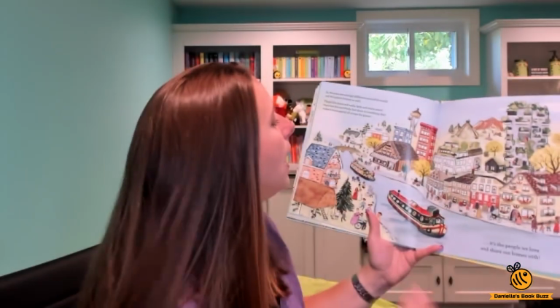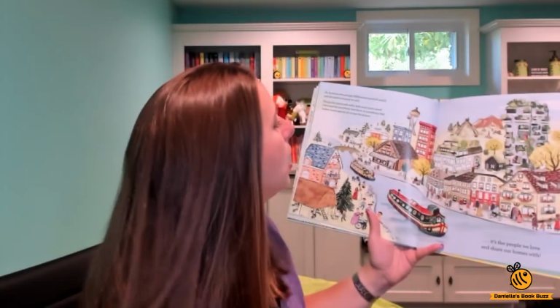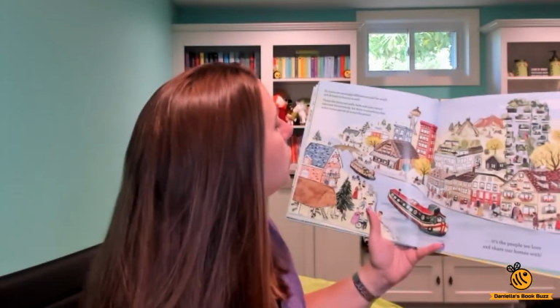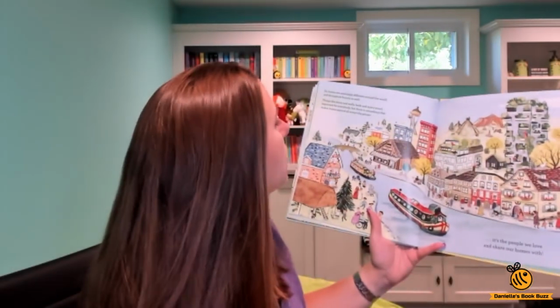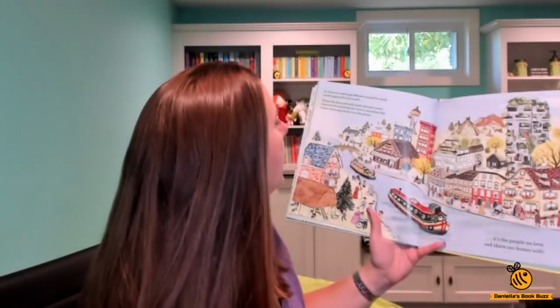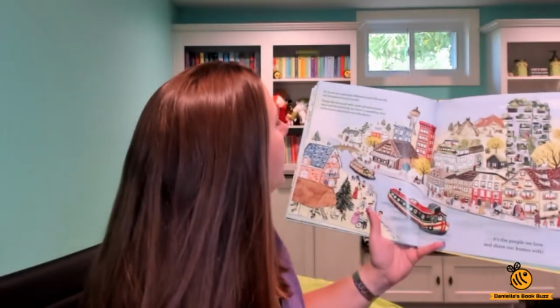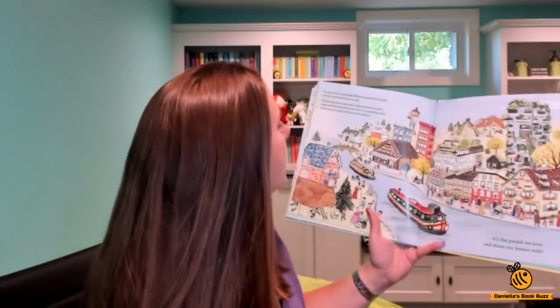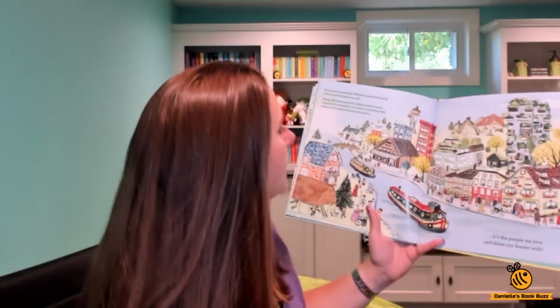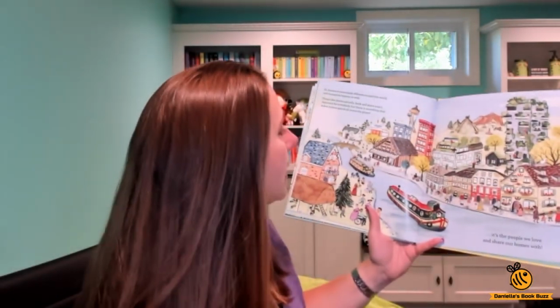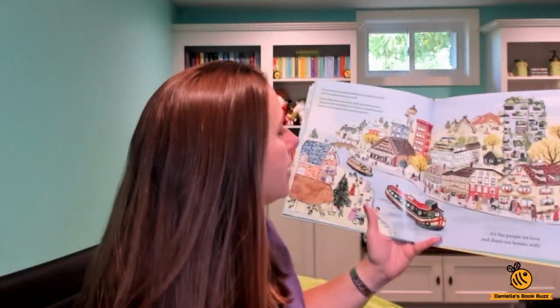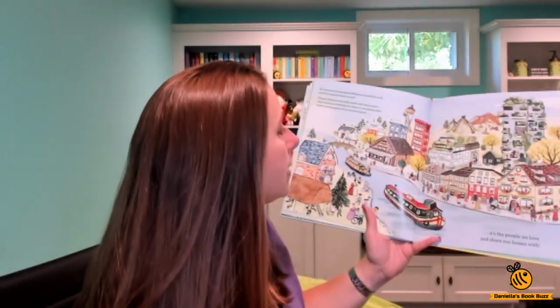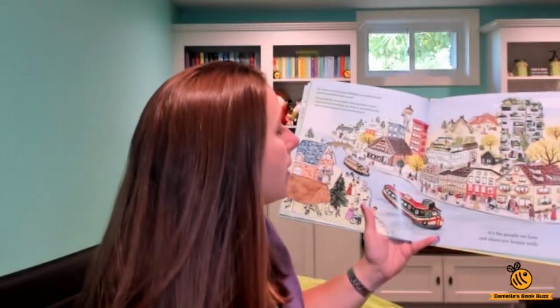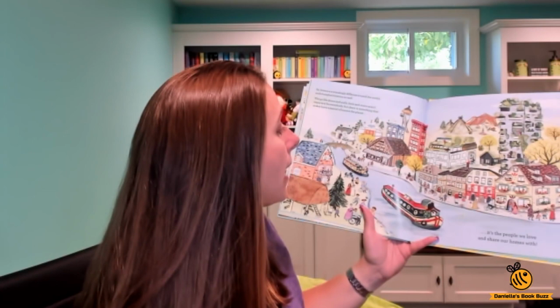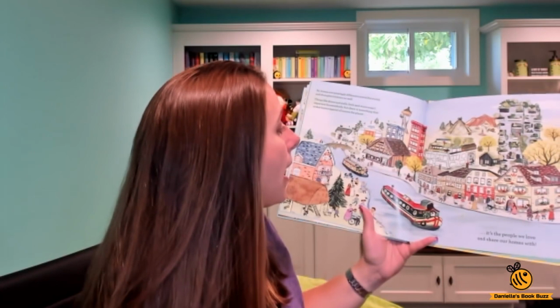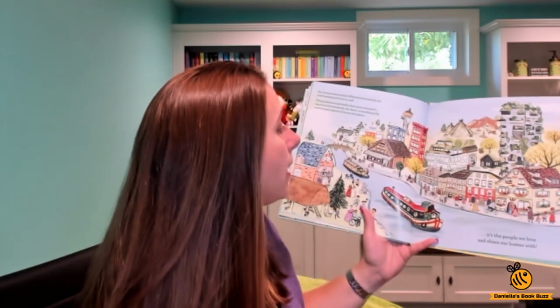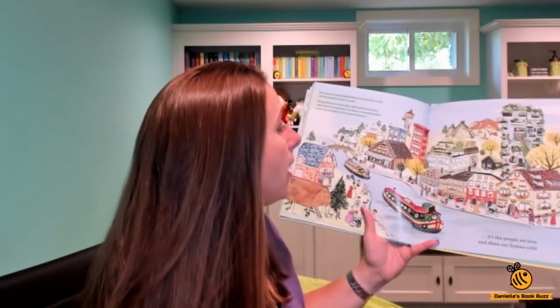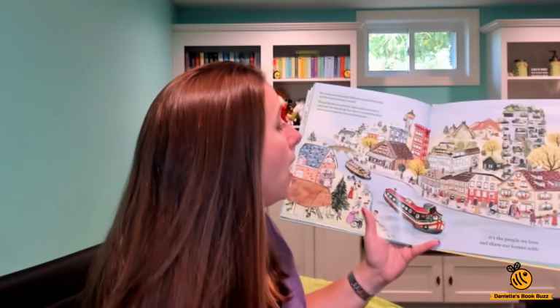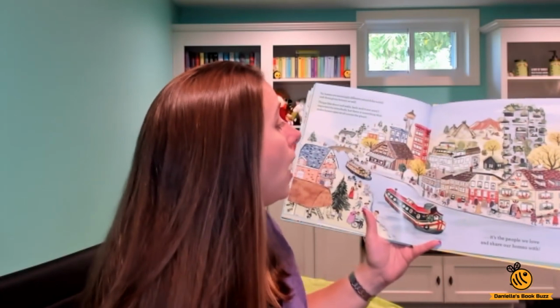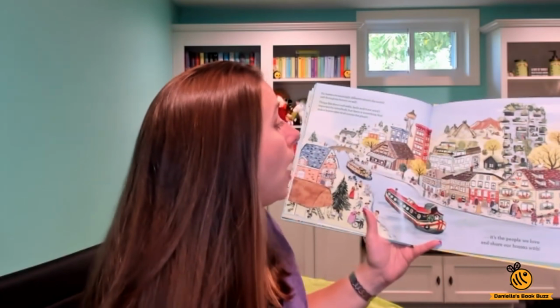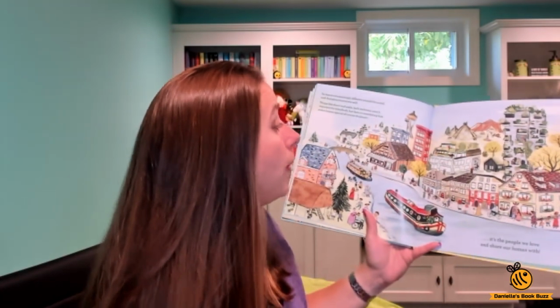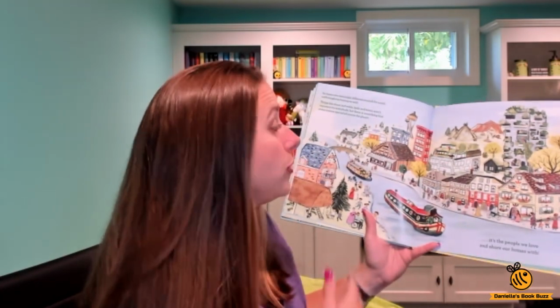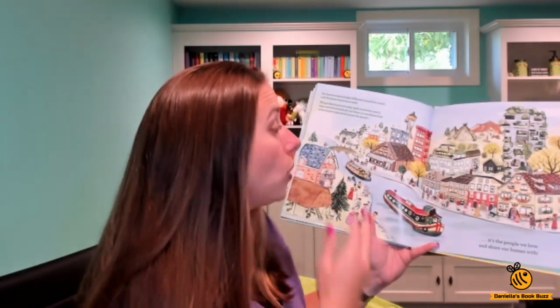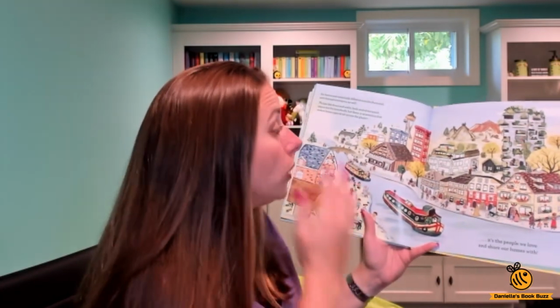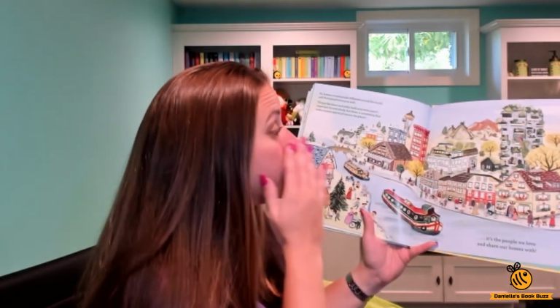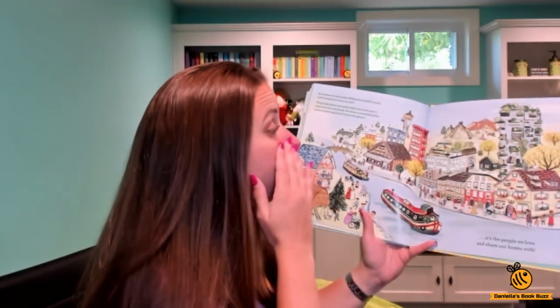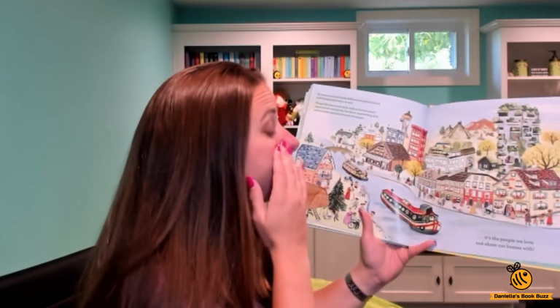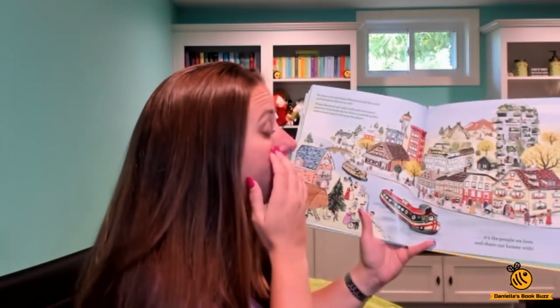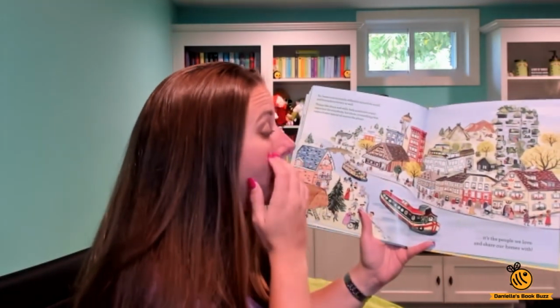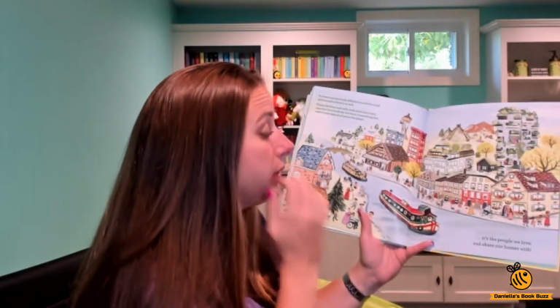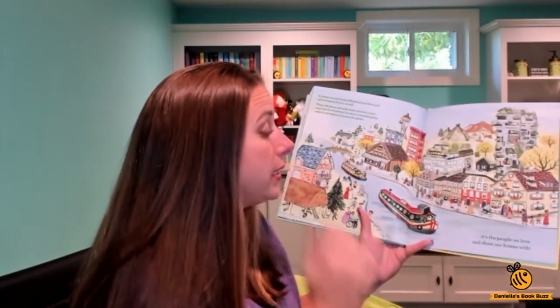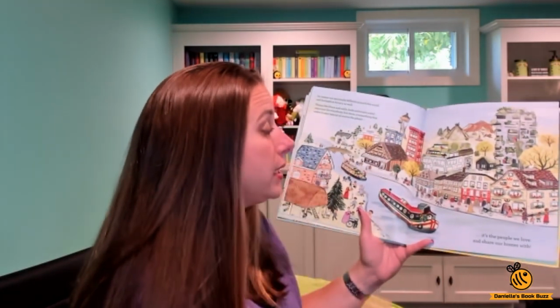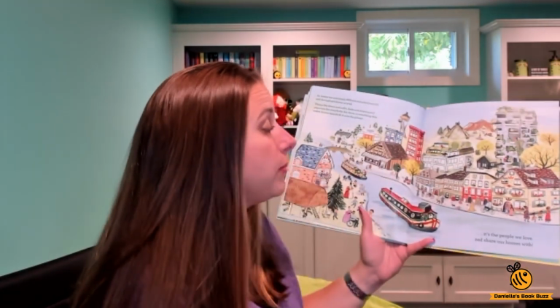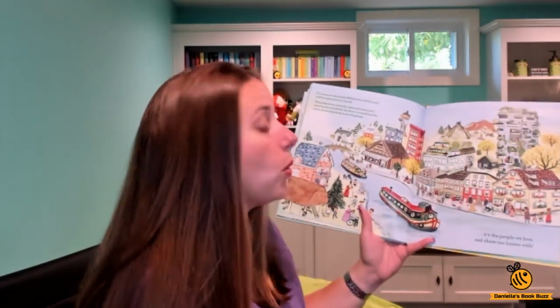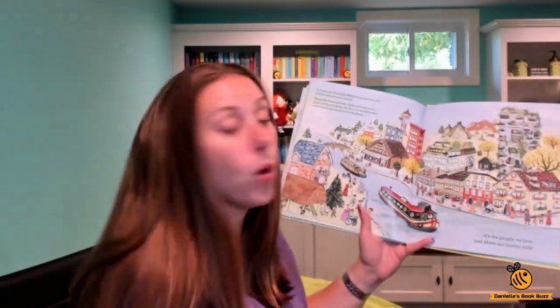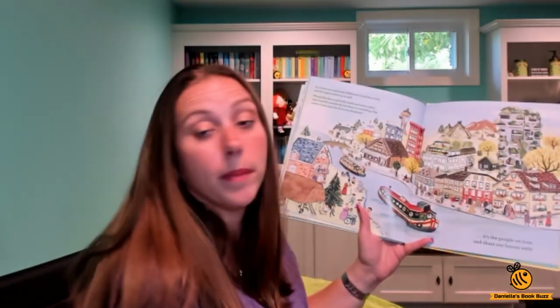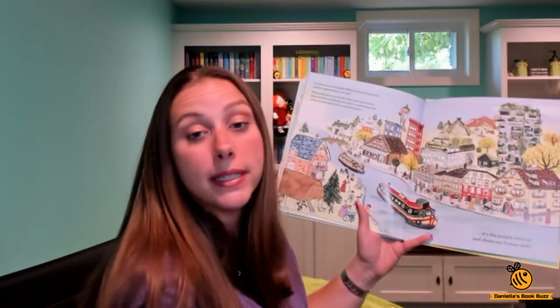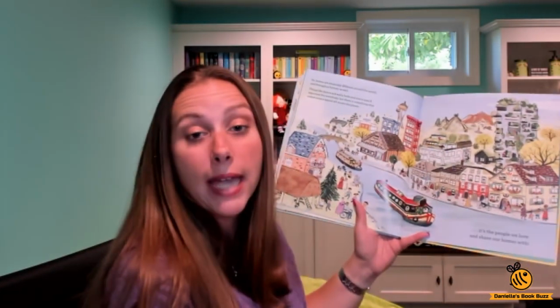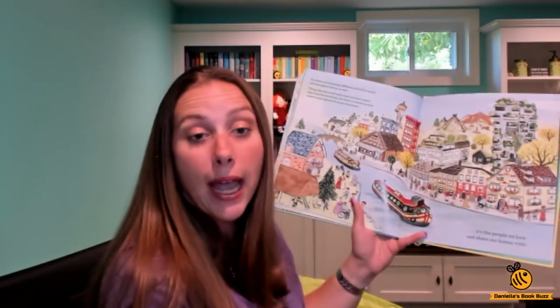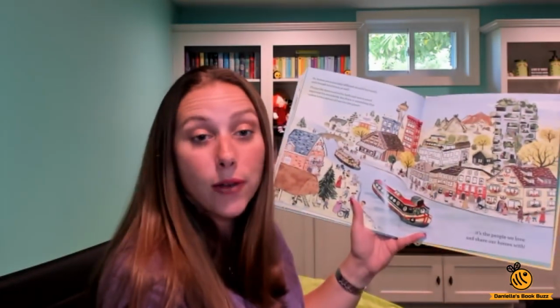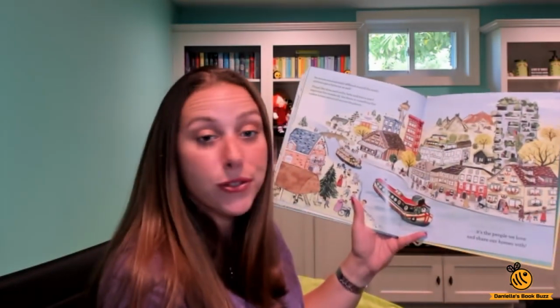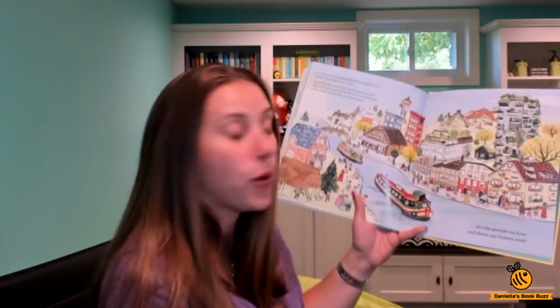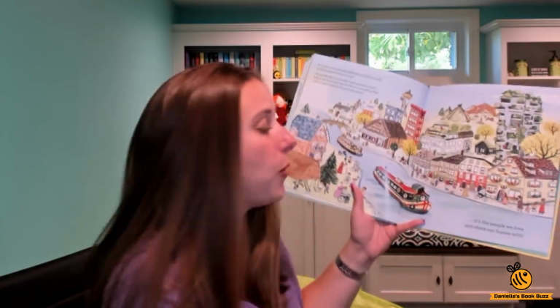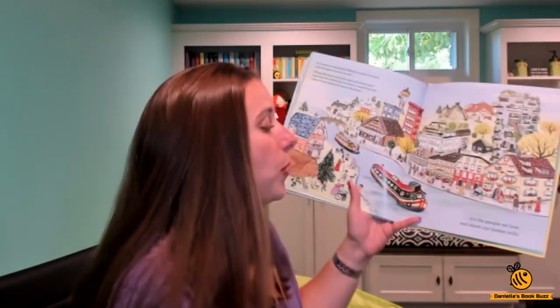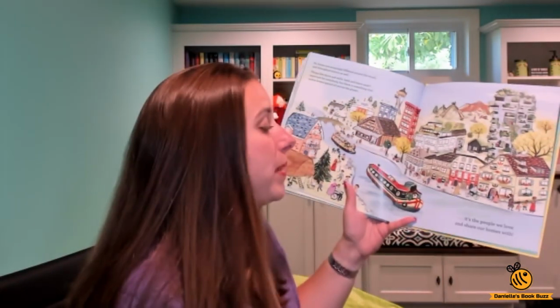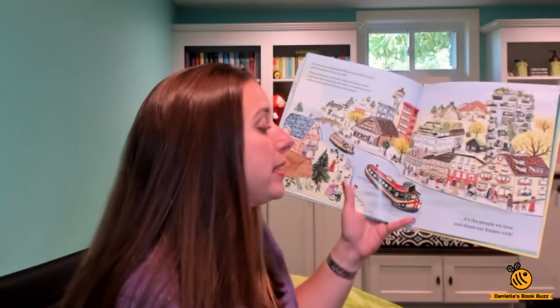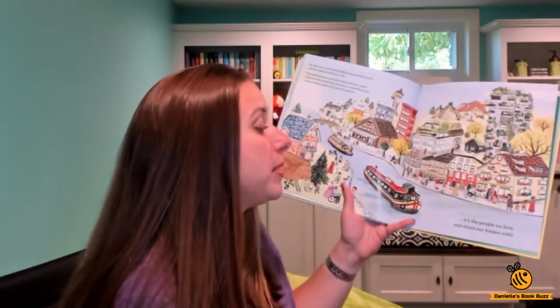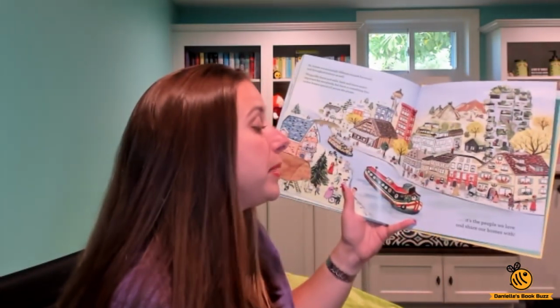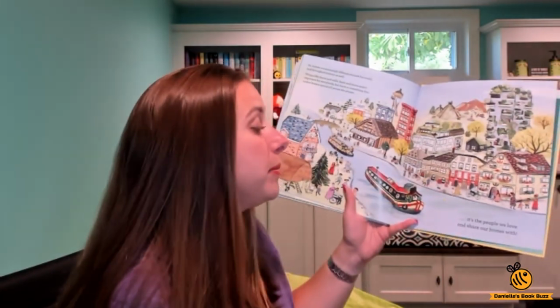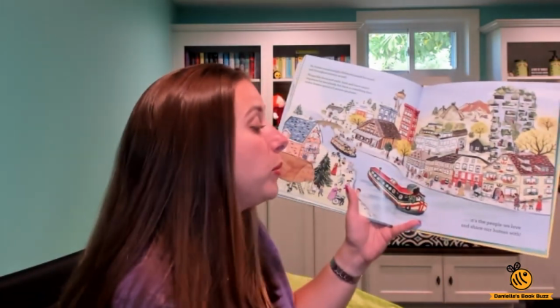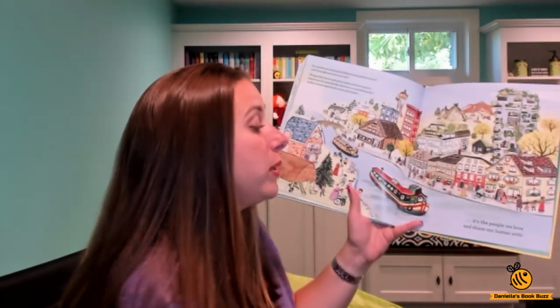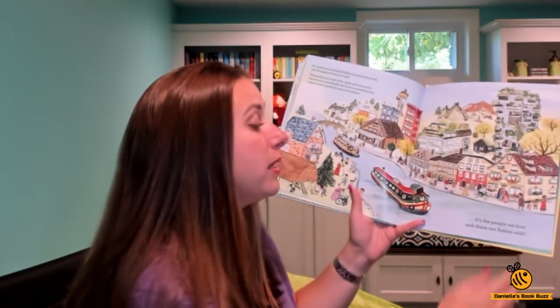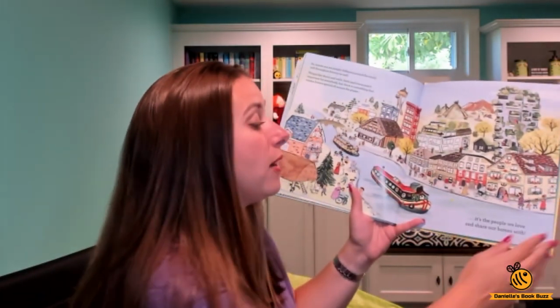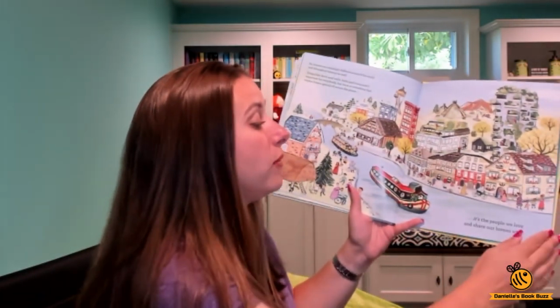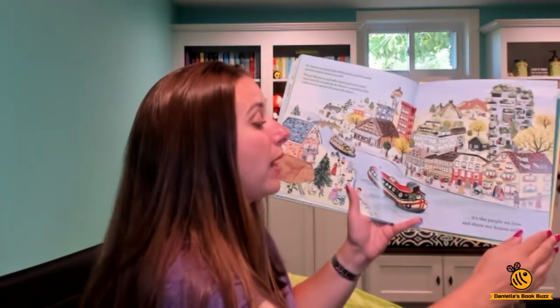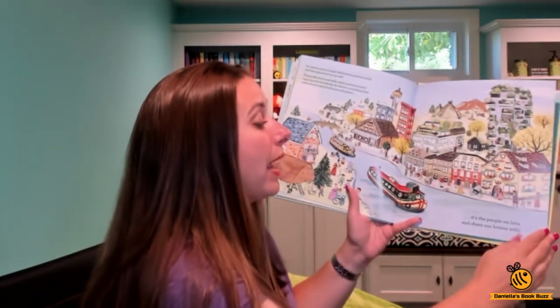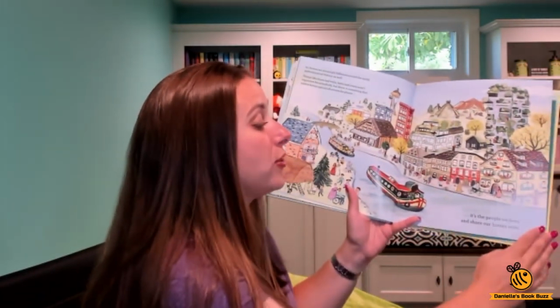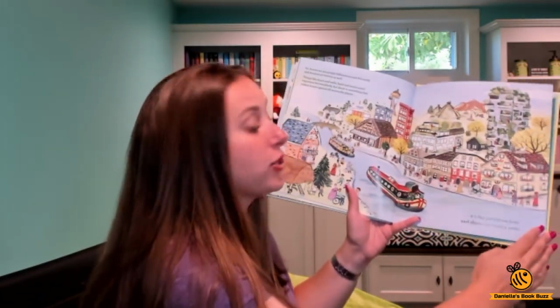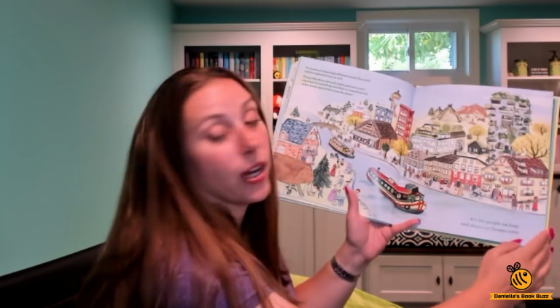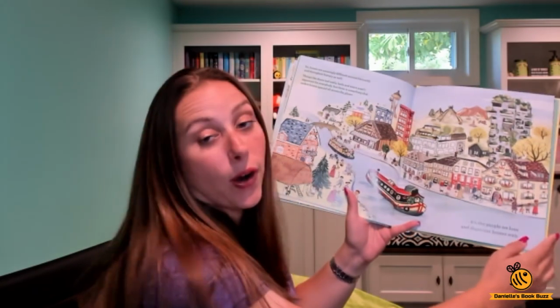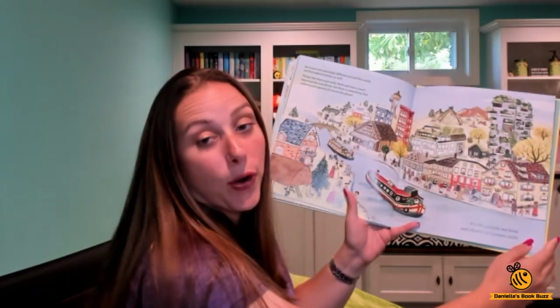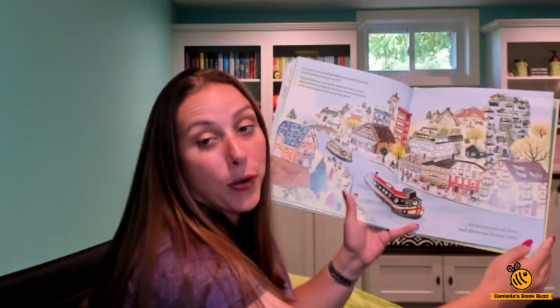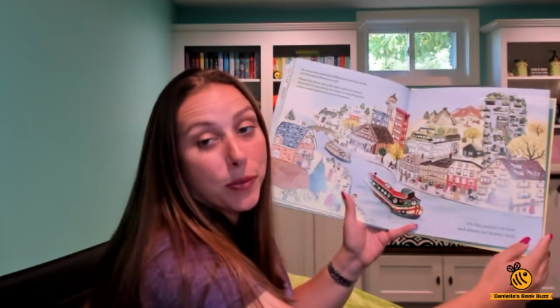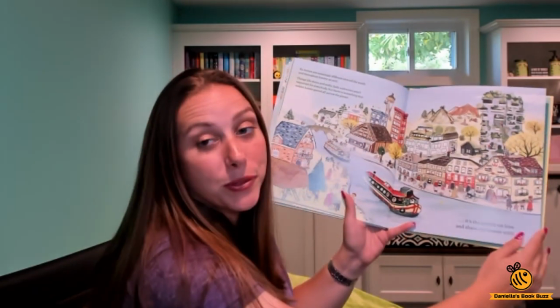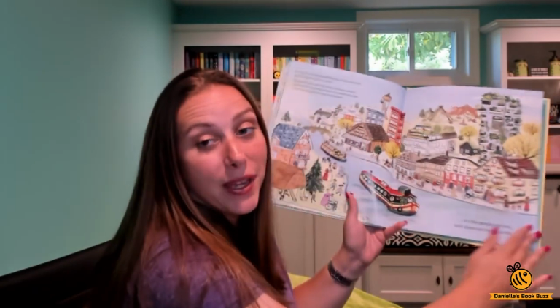So then it says that there are all different types of houses, but what makes a house a home? It's the people we love and share our homes with.